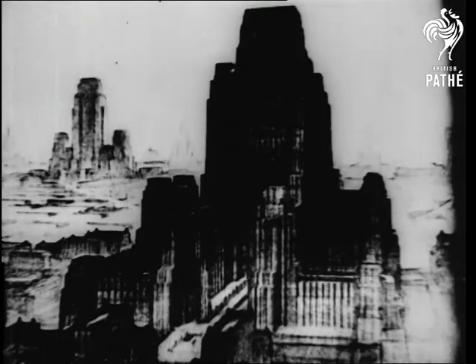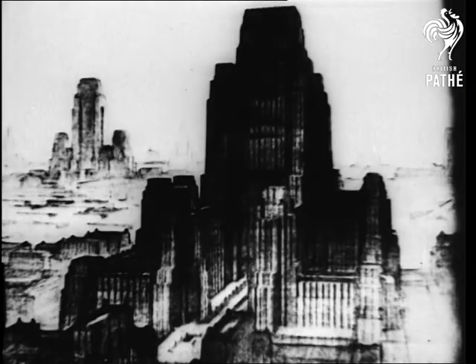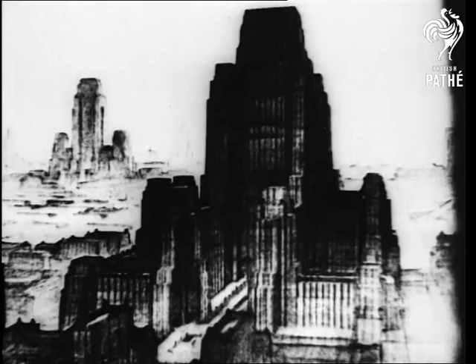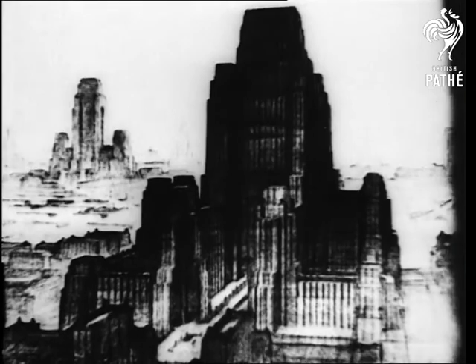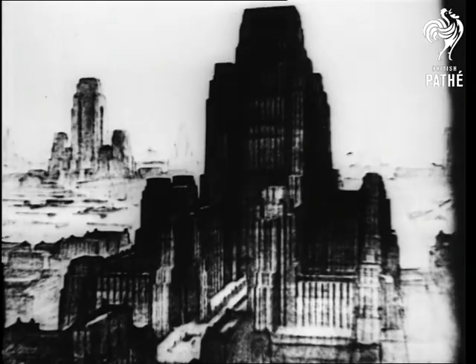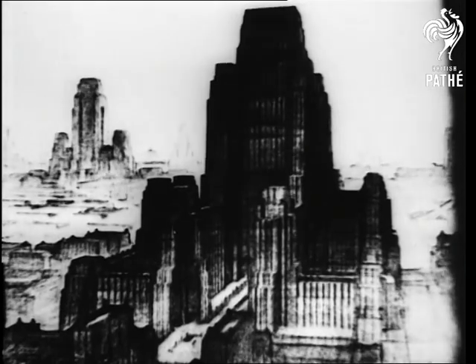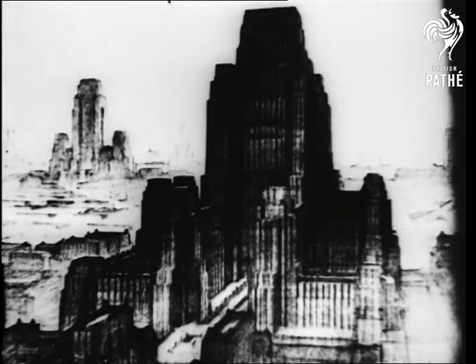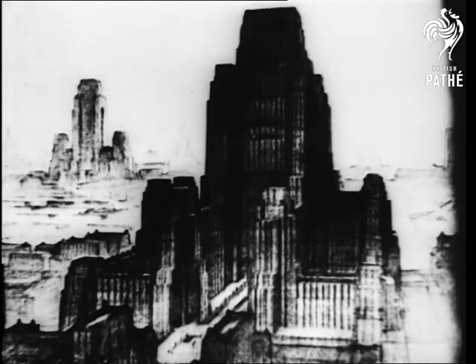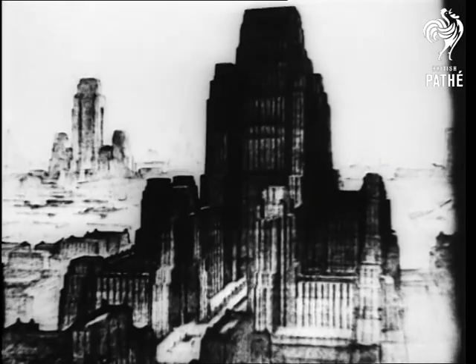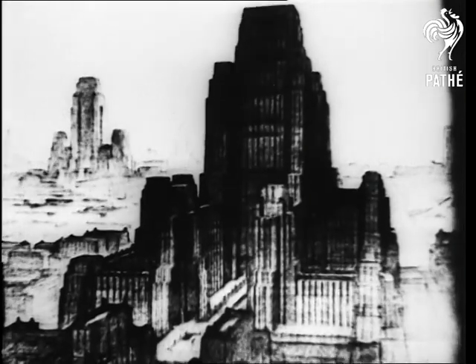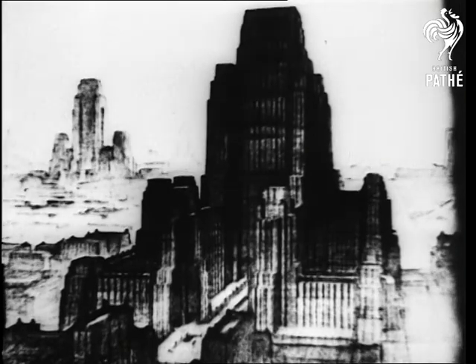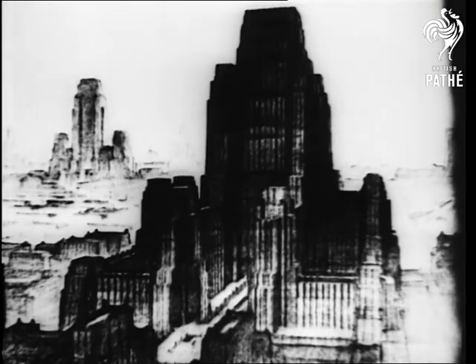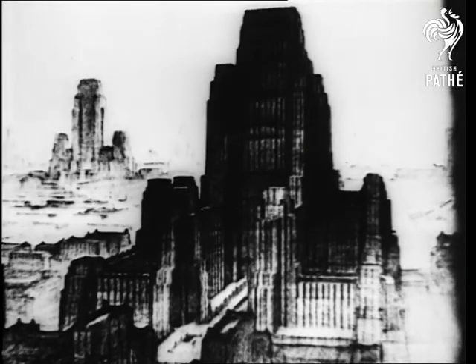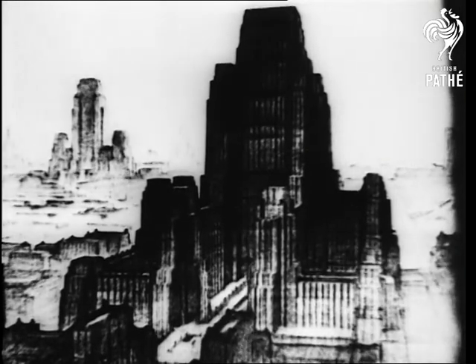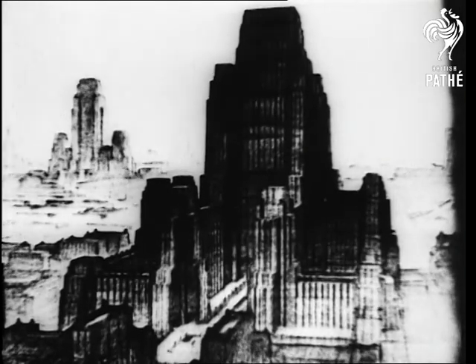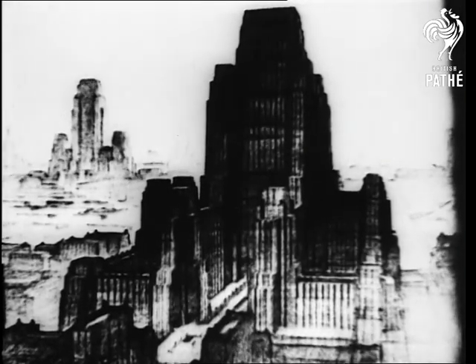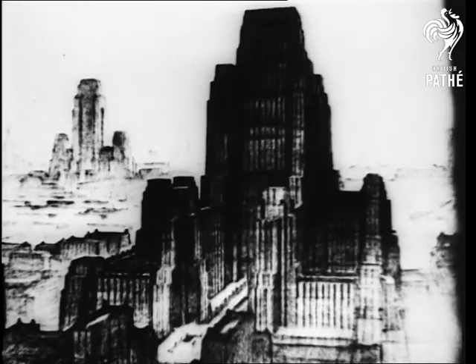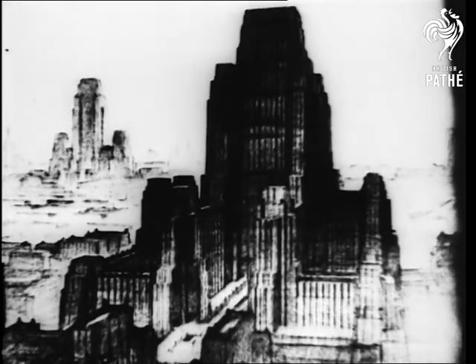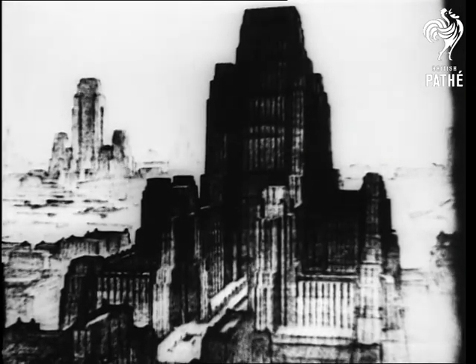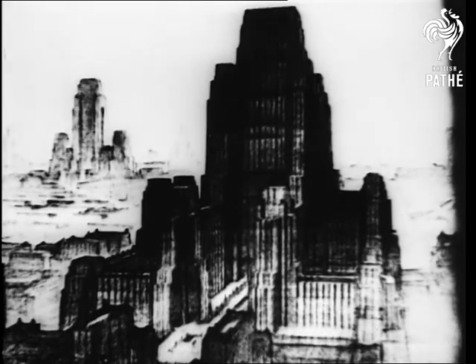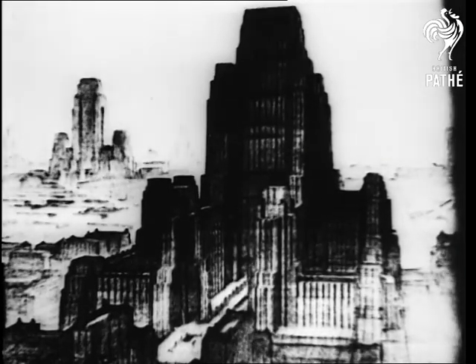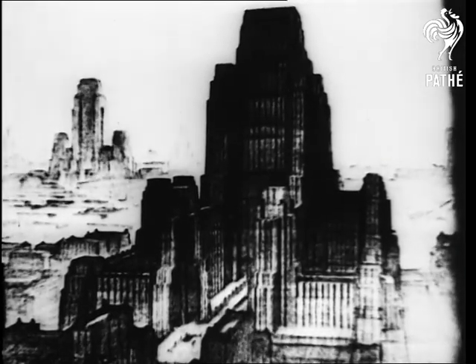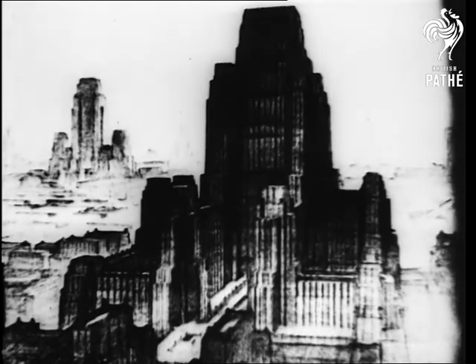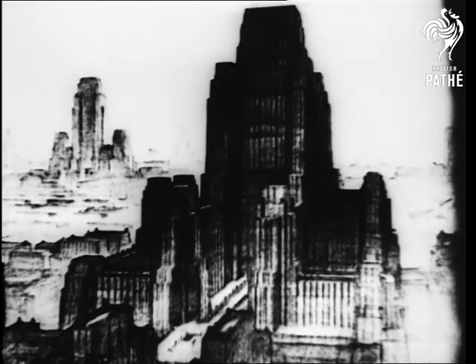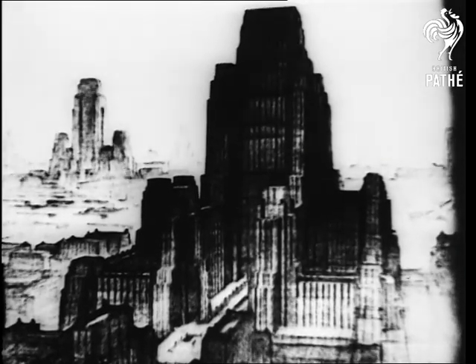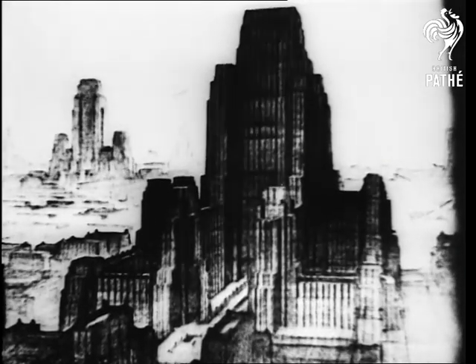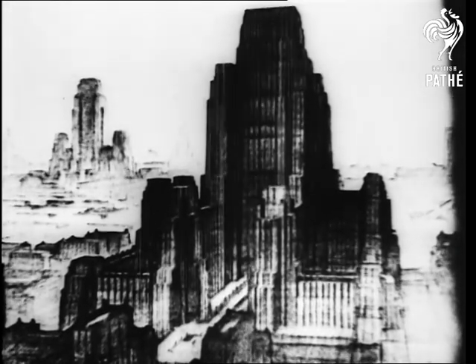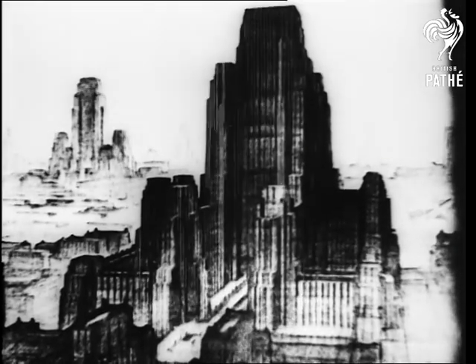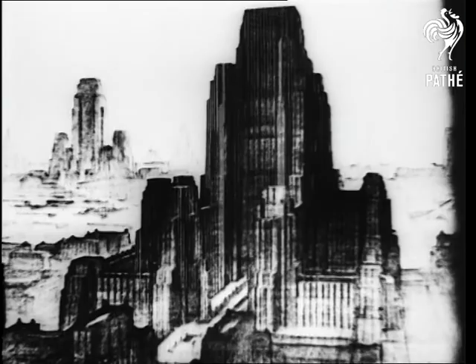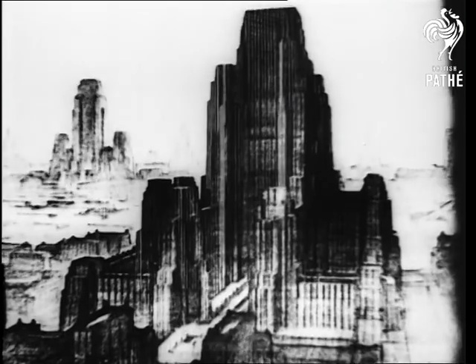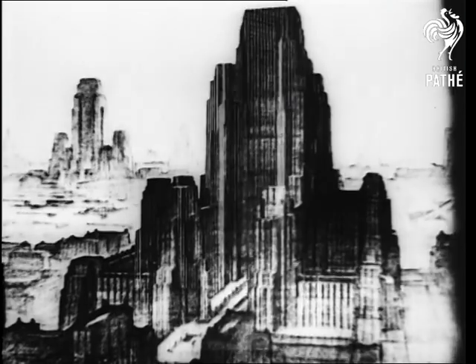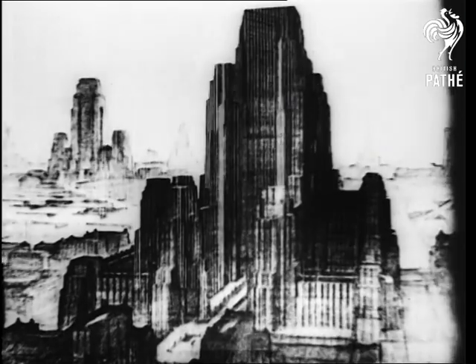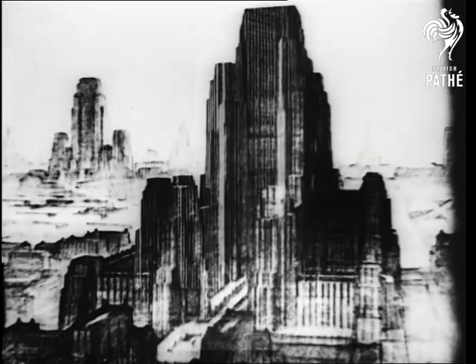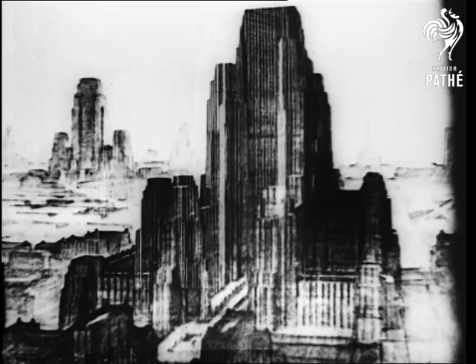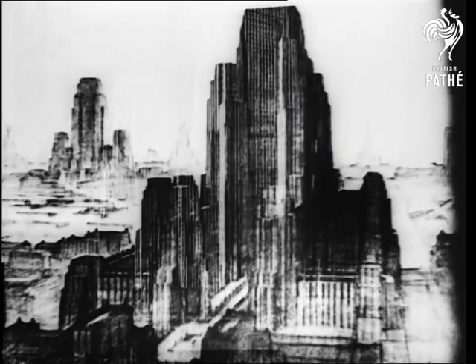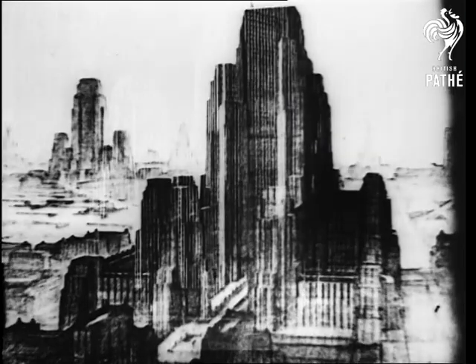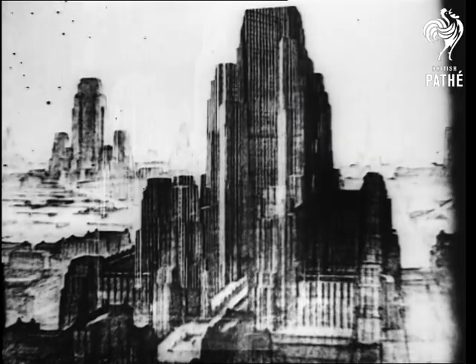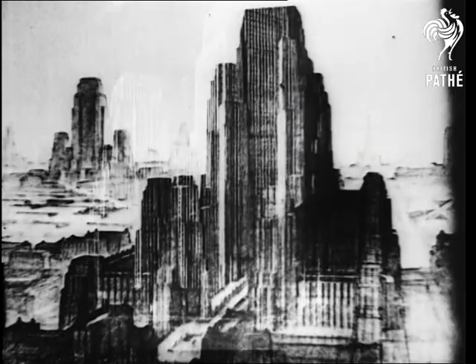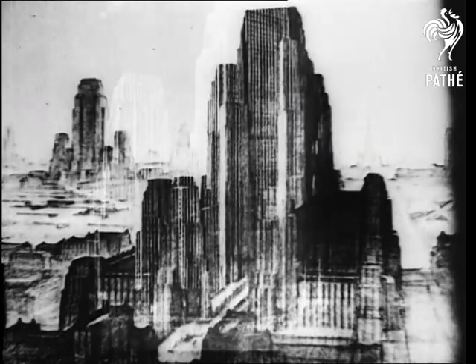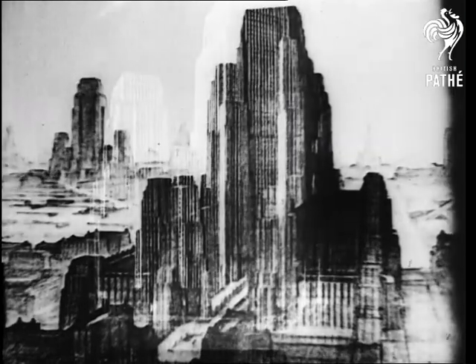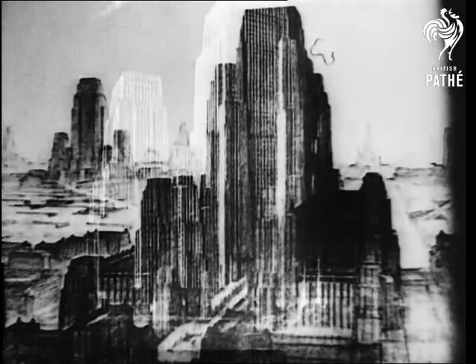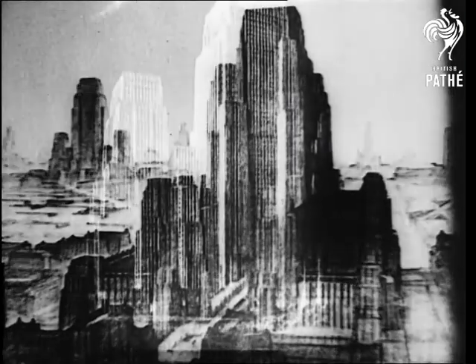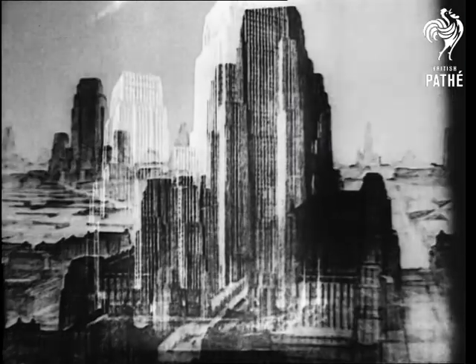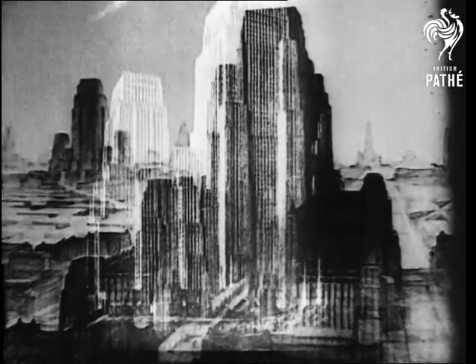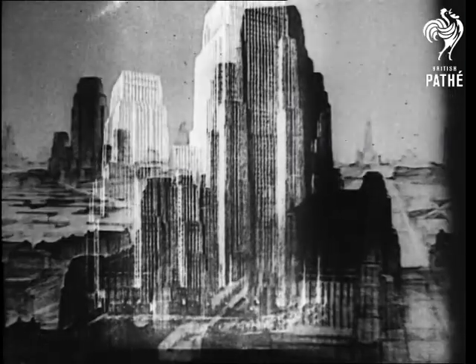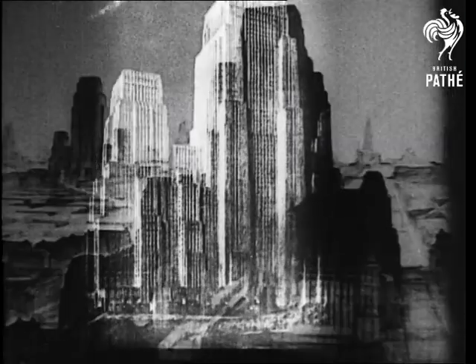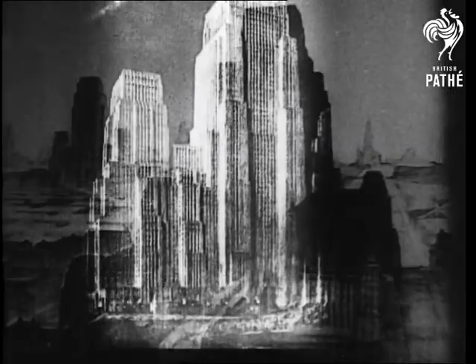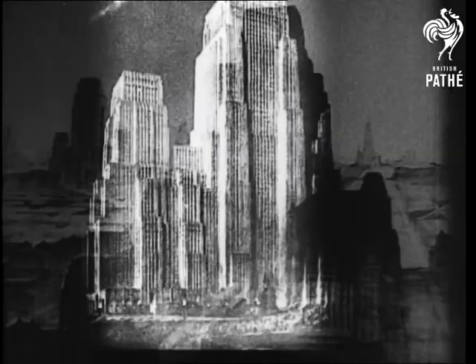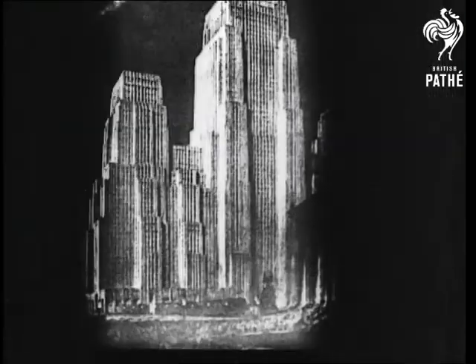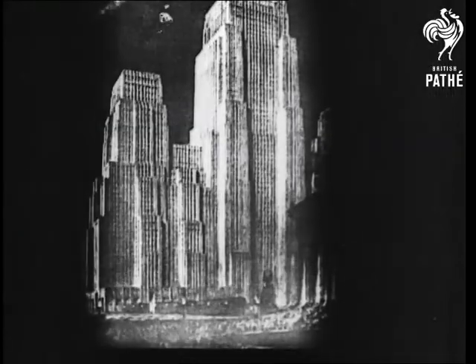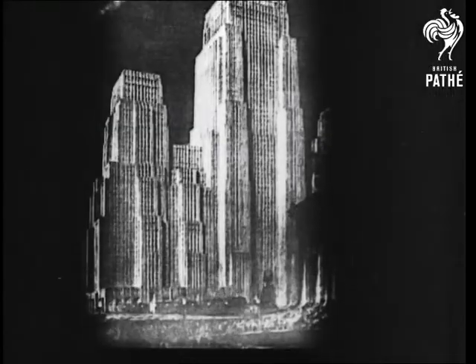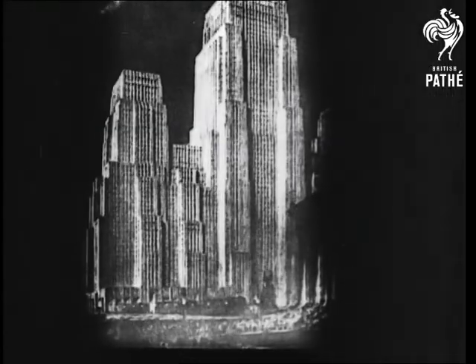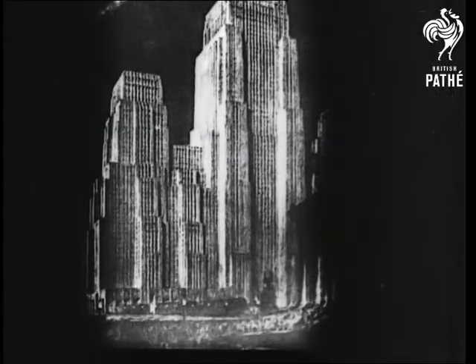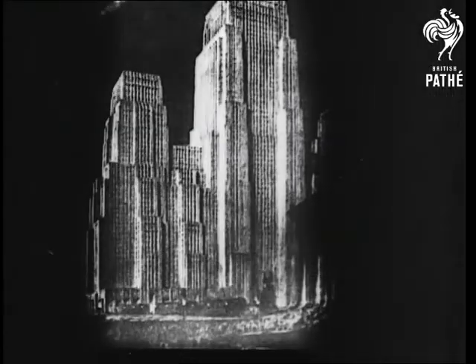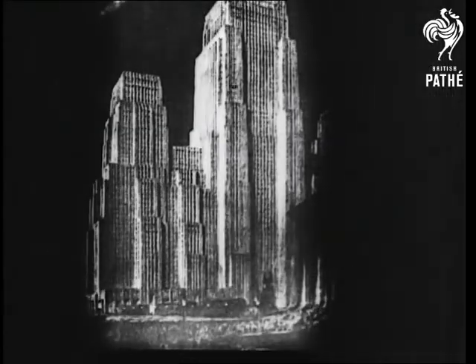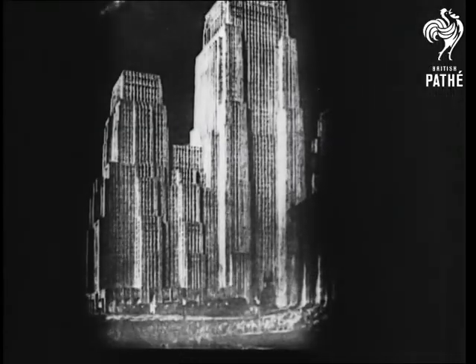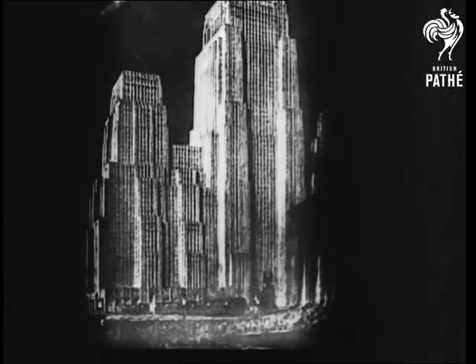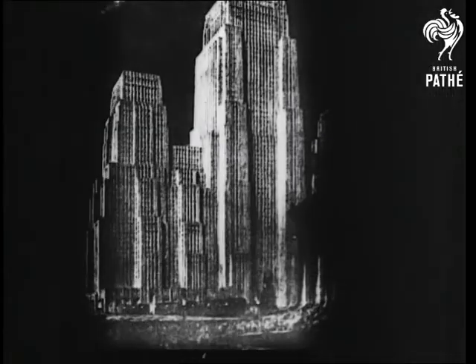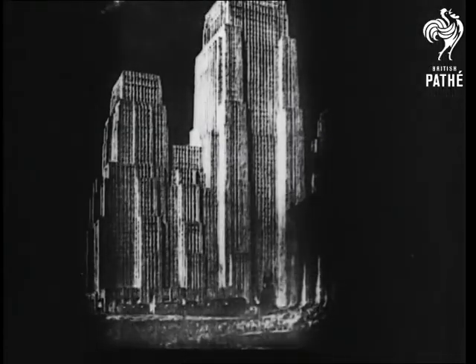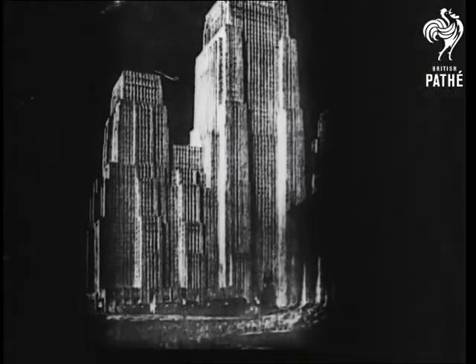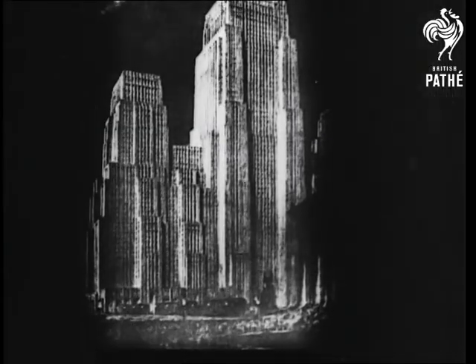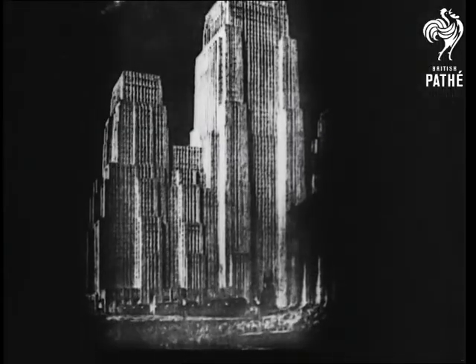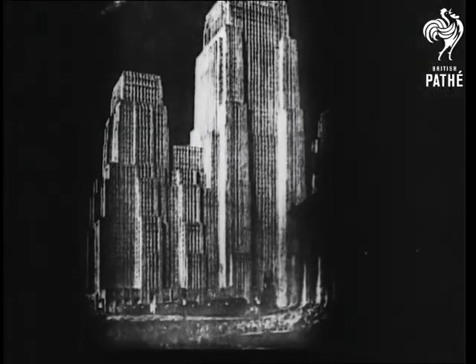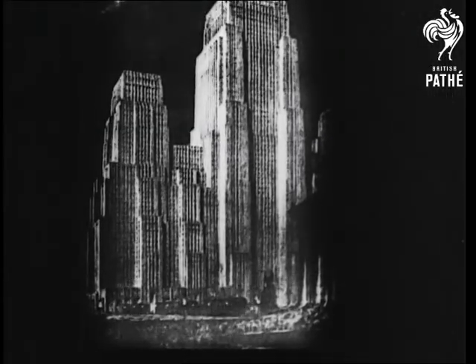What does the future hold? Will our homes be round or square, pointed or flat? In all probability, yes.